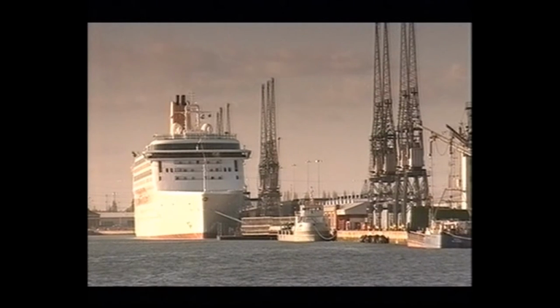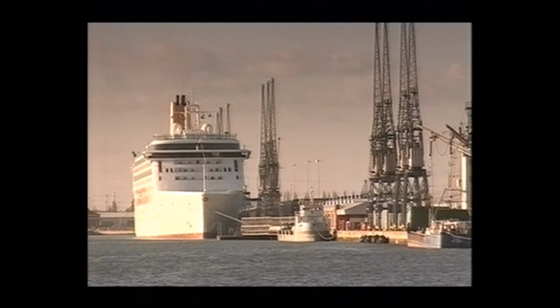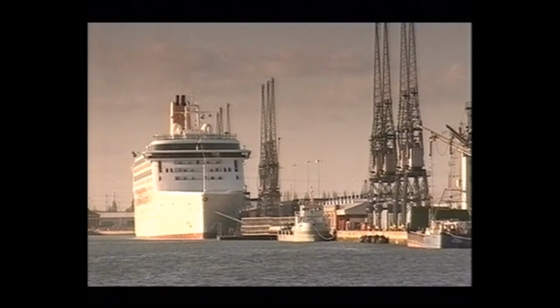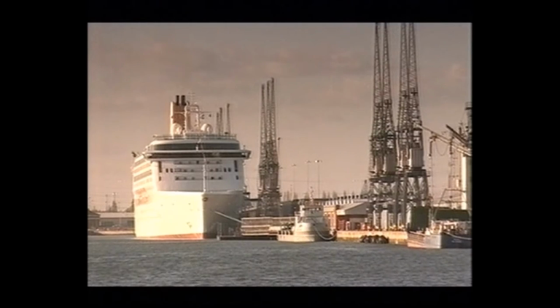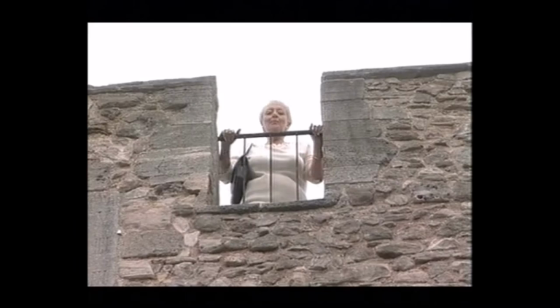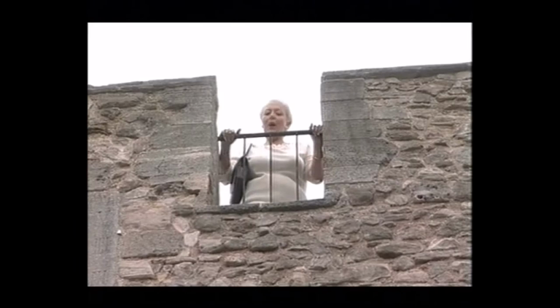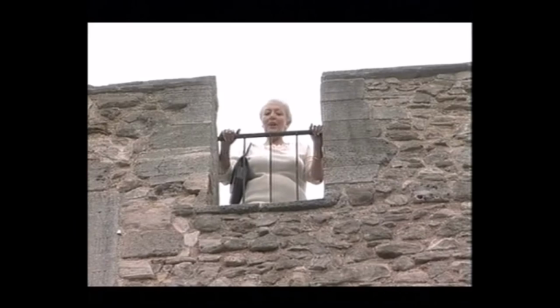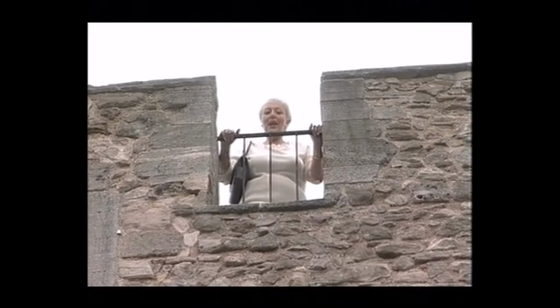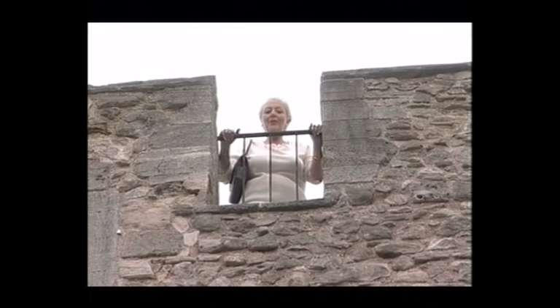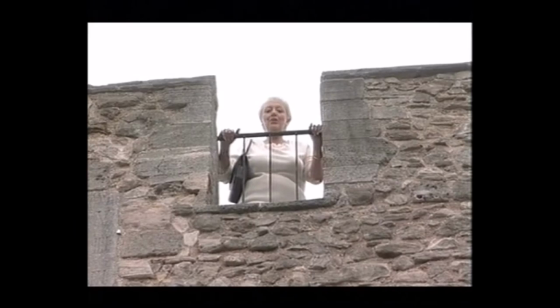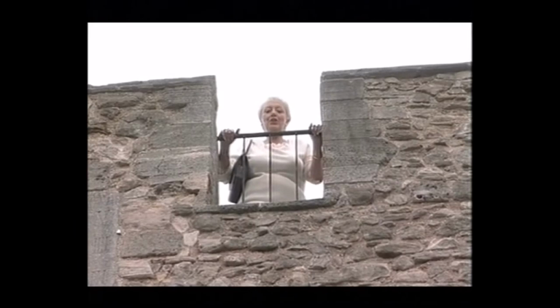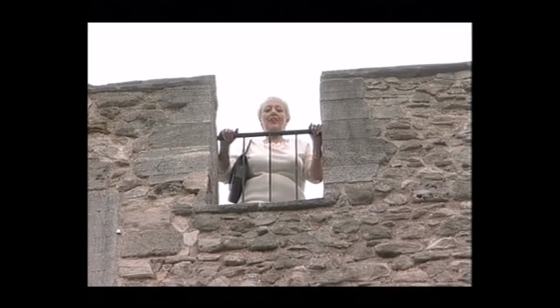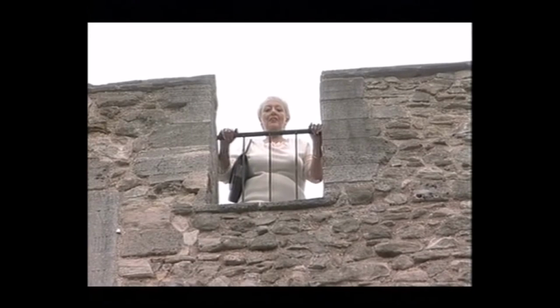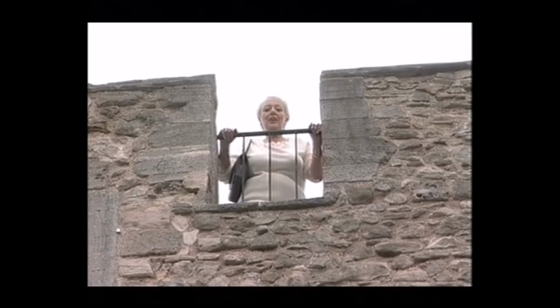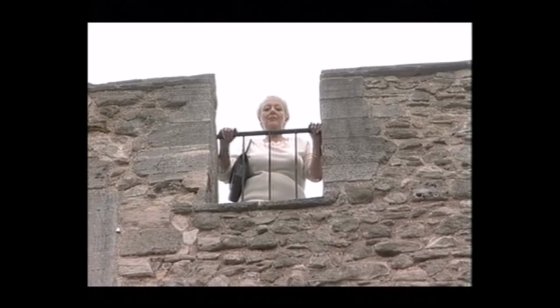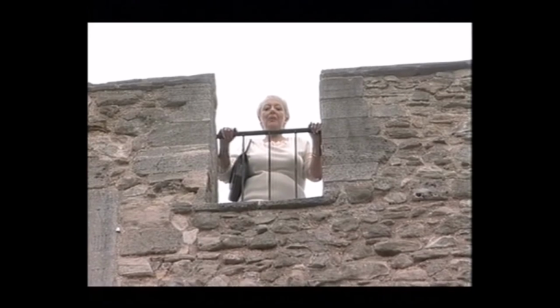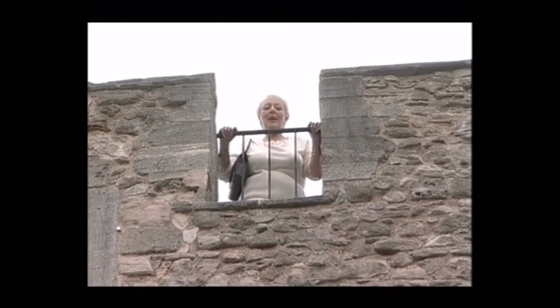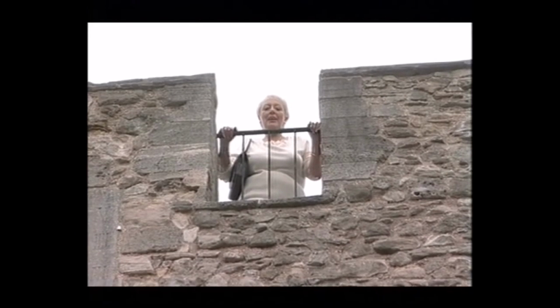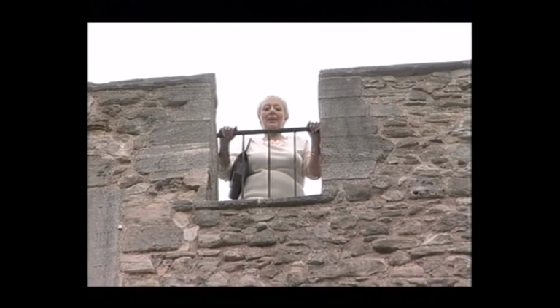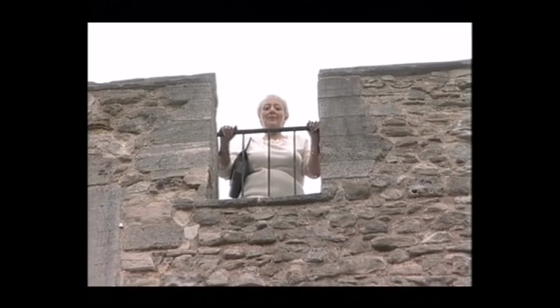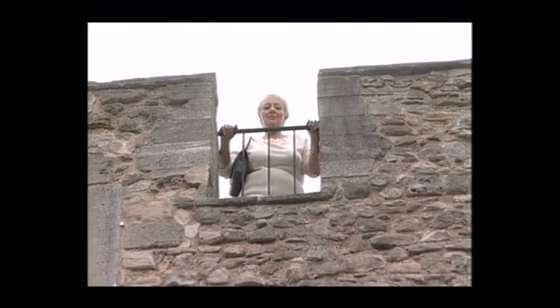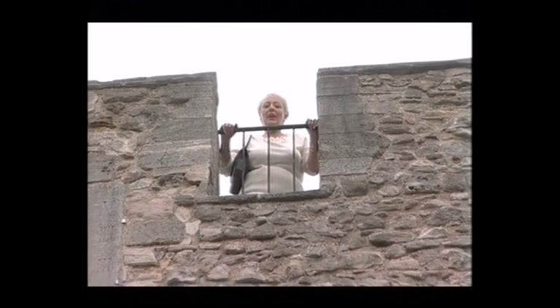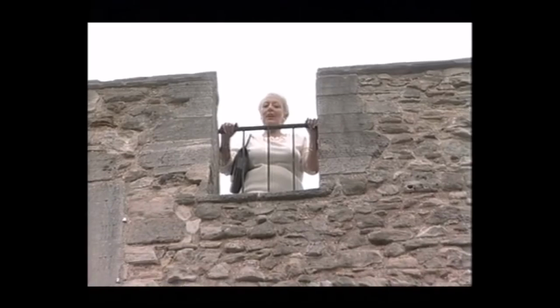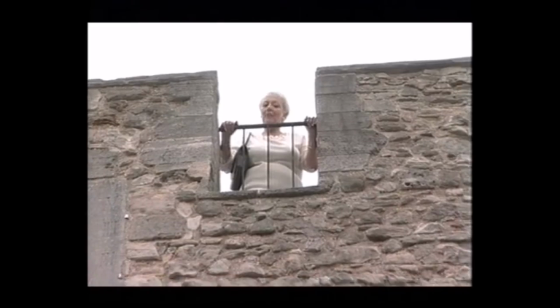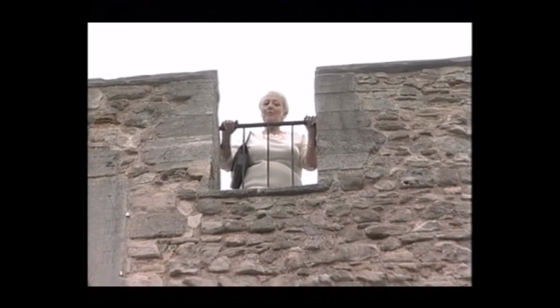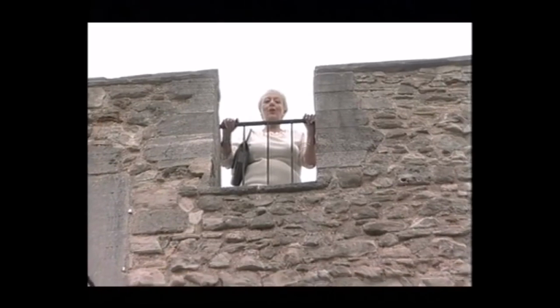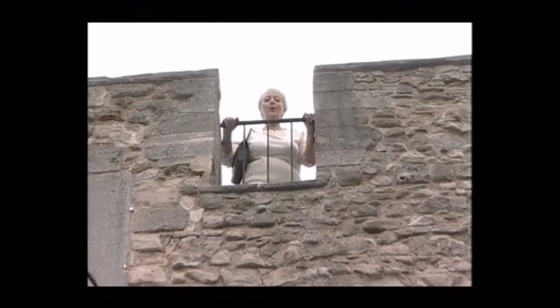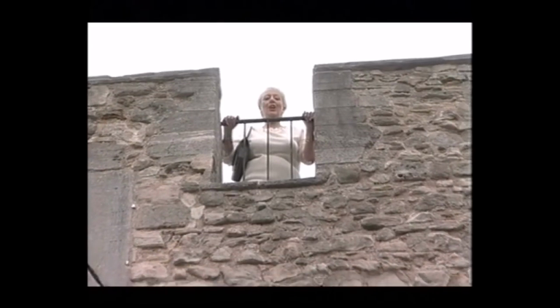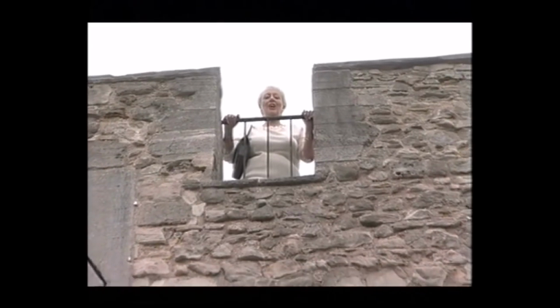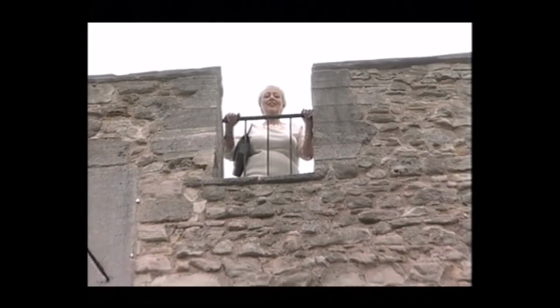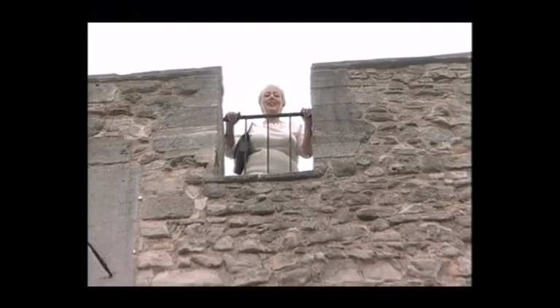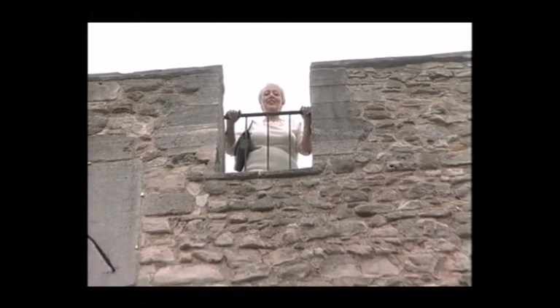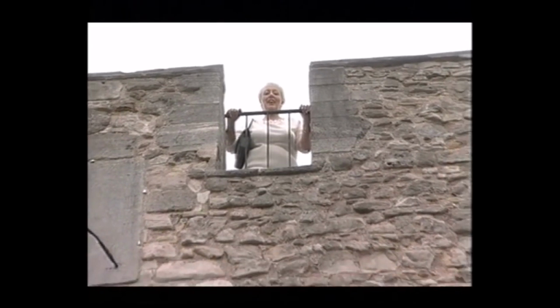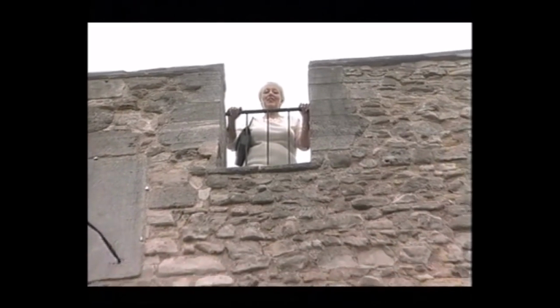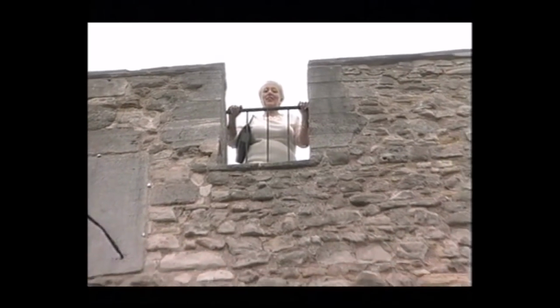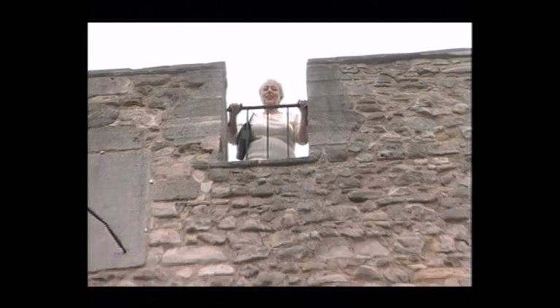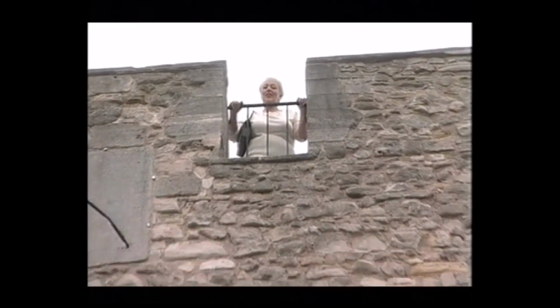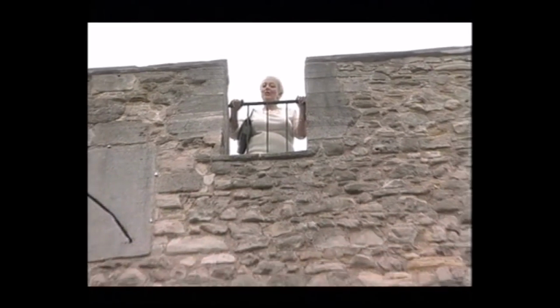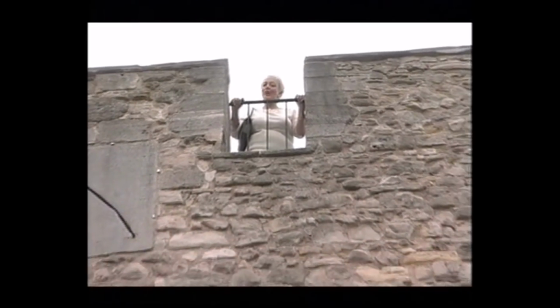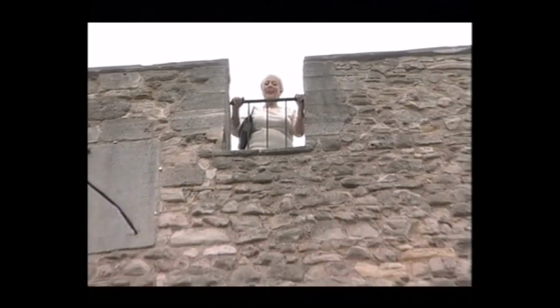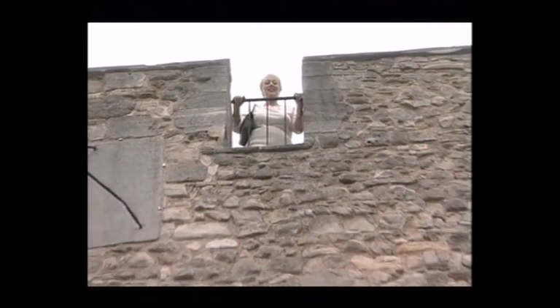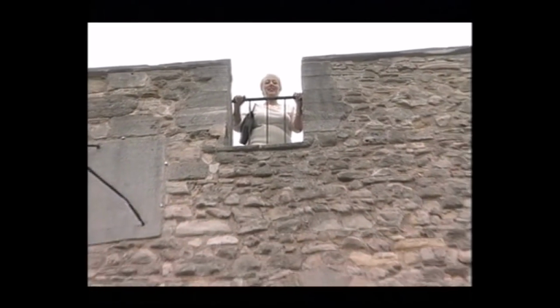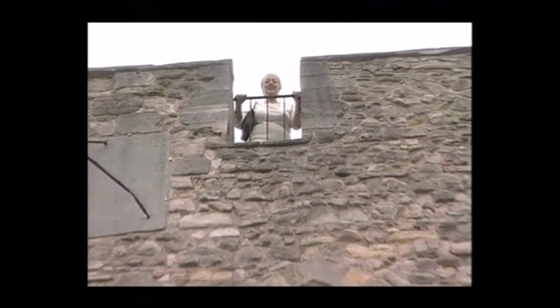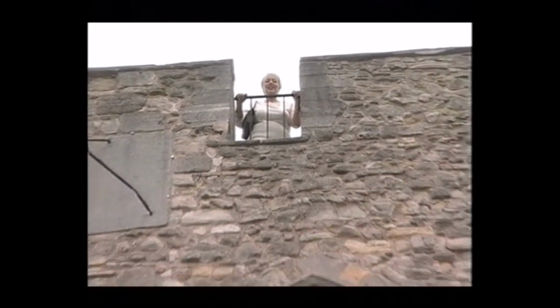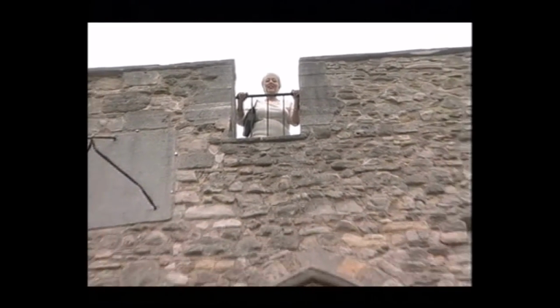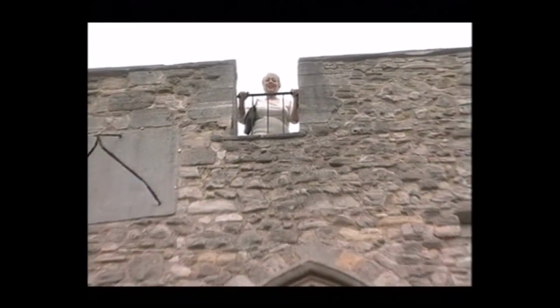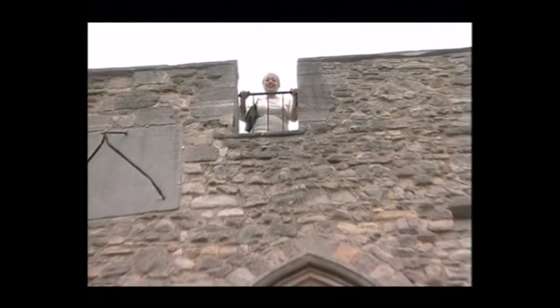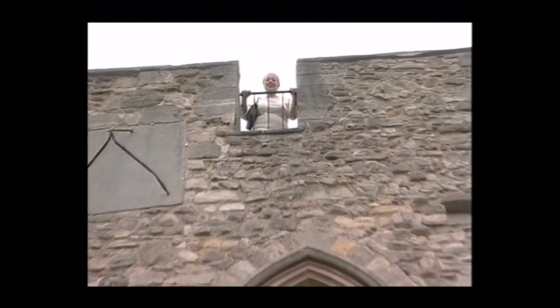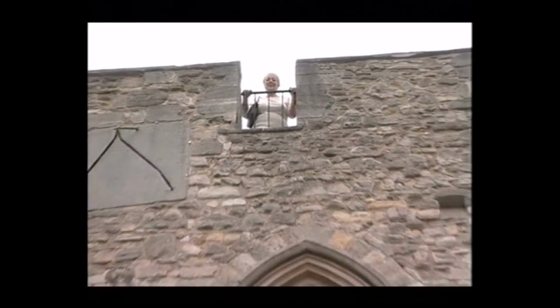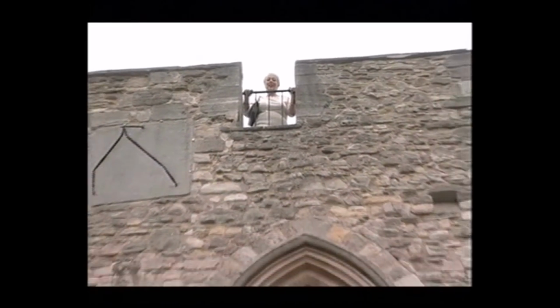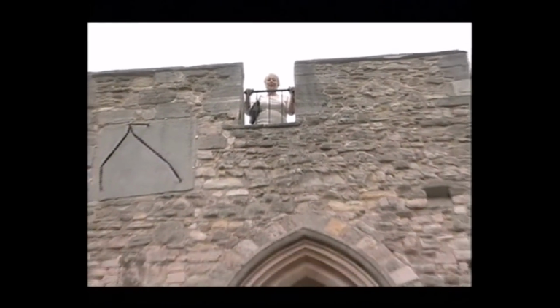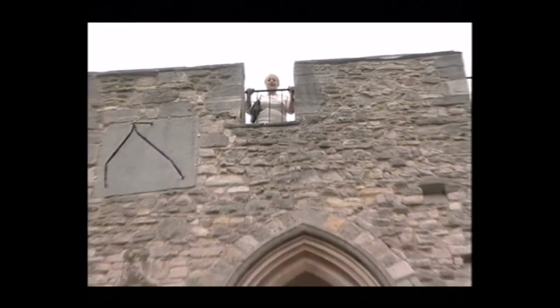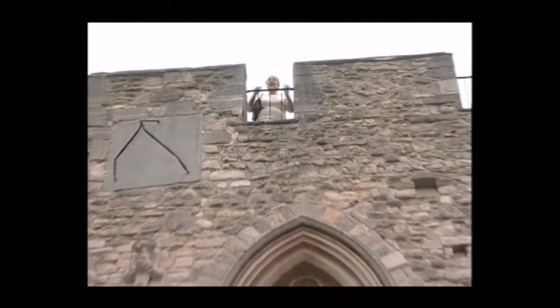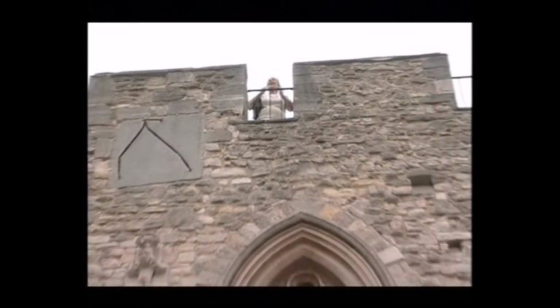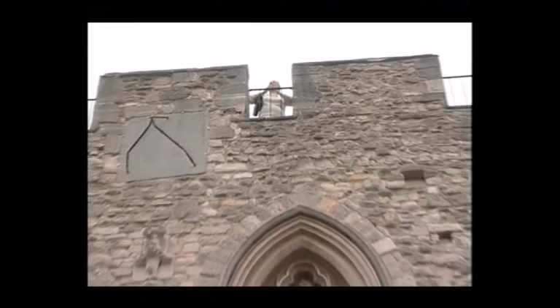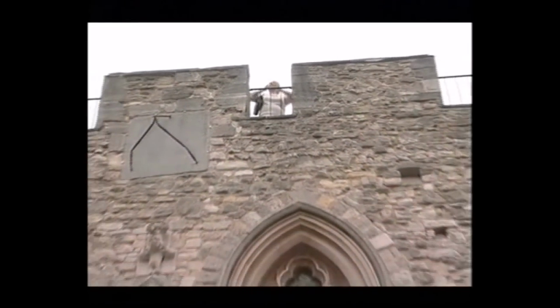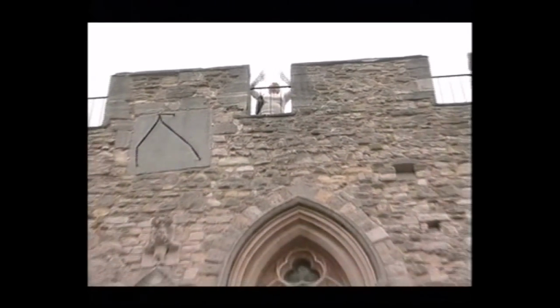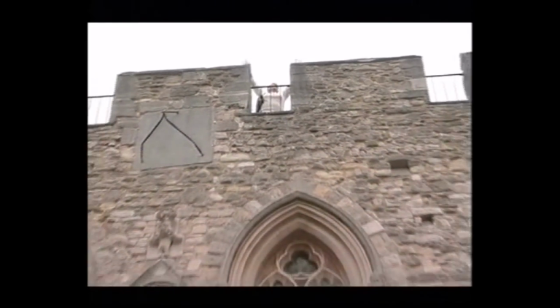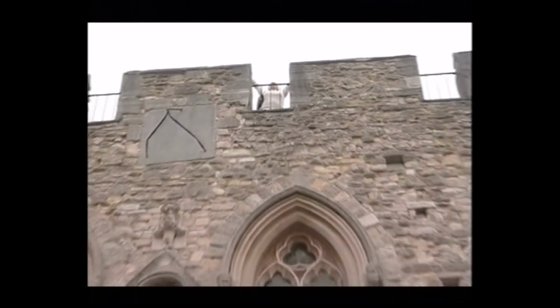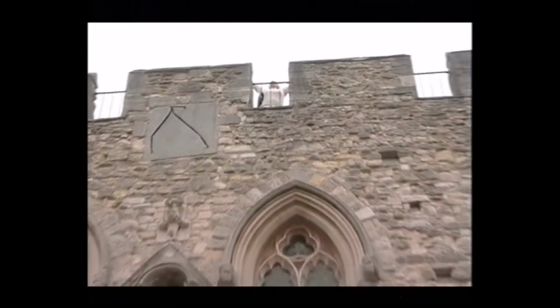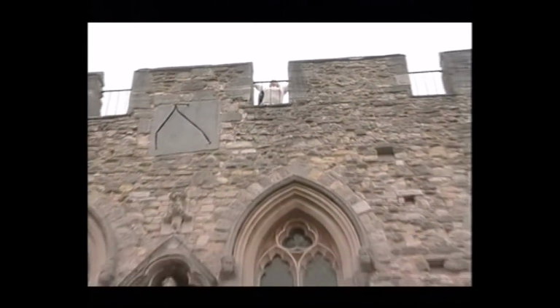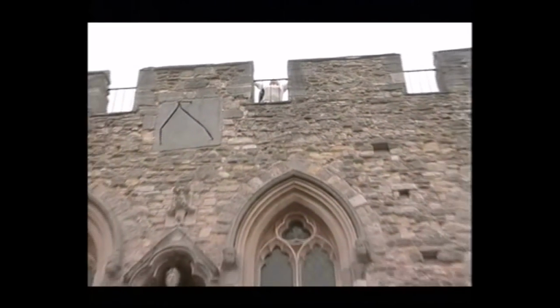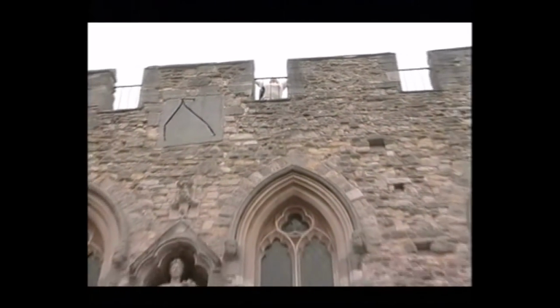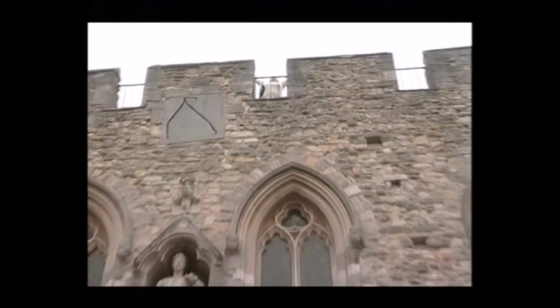My name's Genevieve Bailey, and I'm your guide today to the greatest city in the South, Southampton!